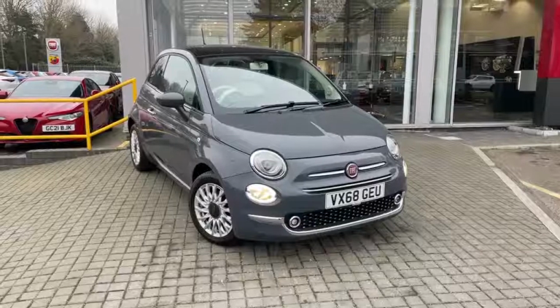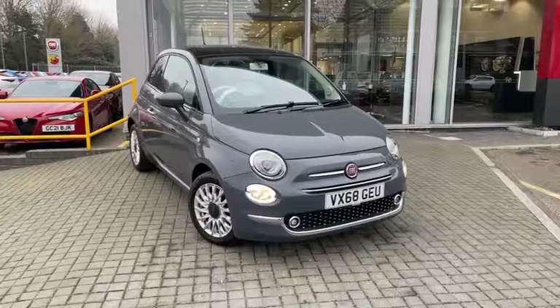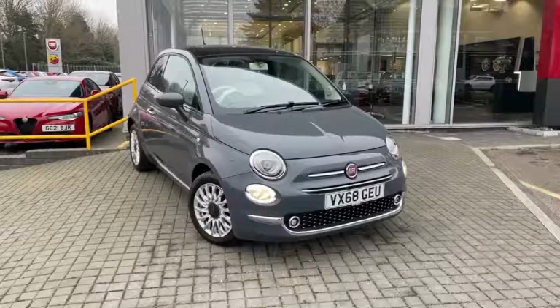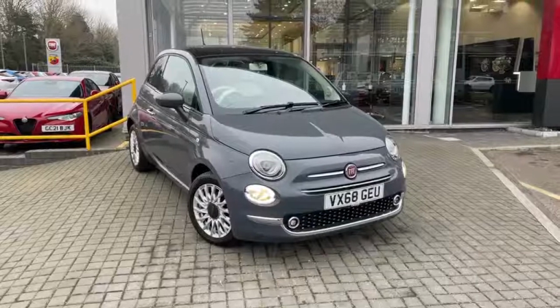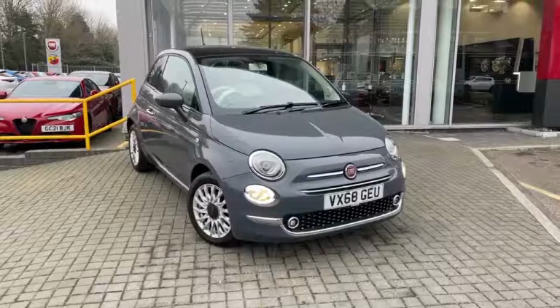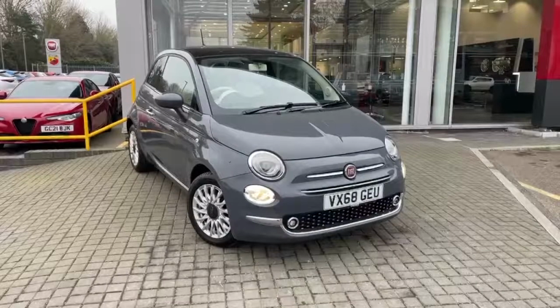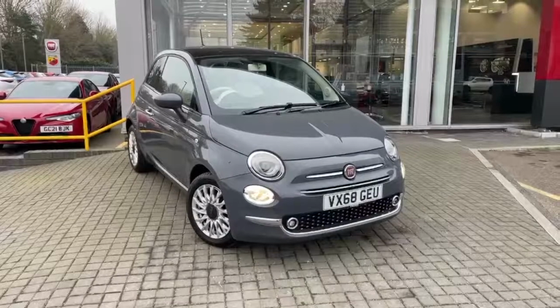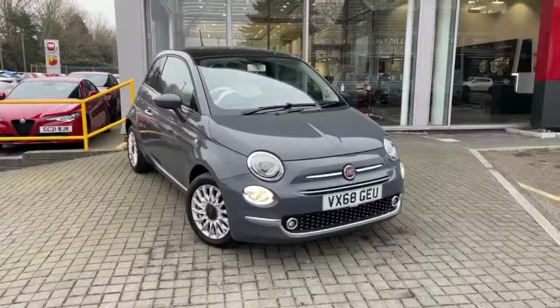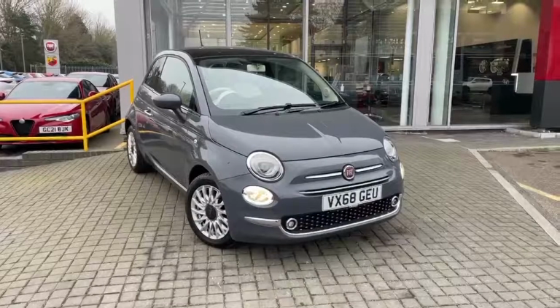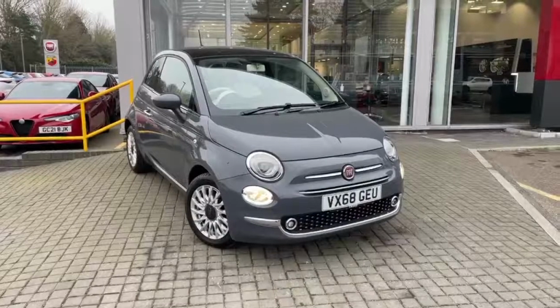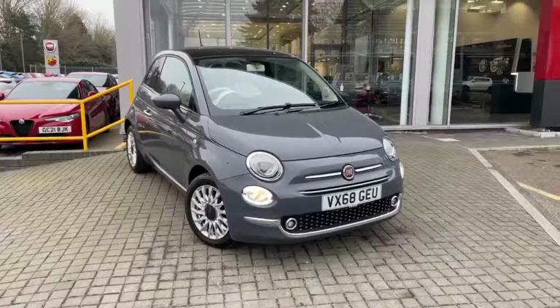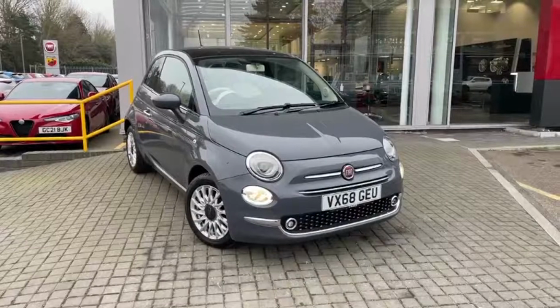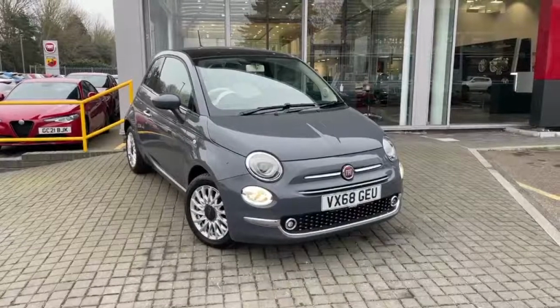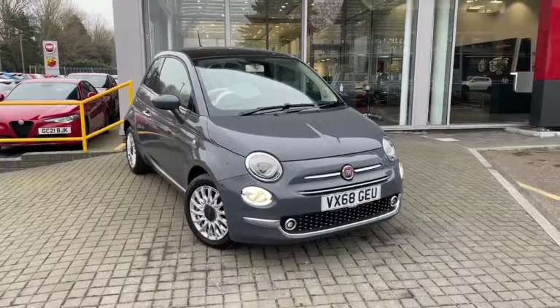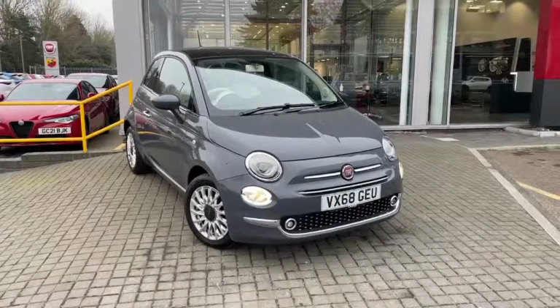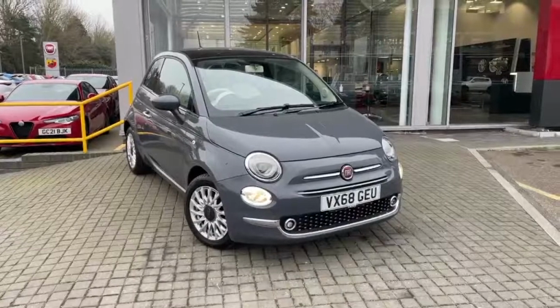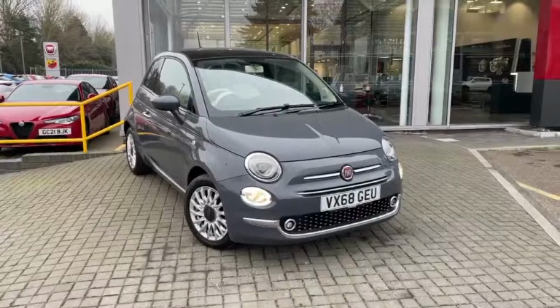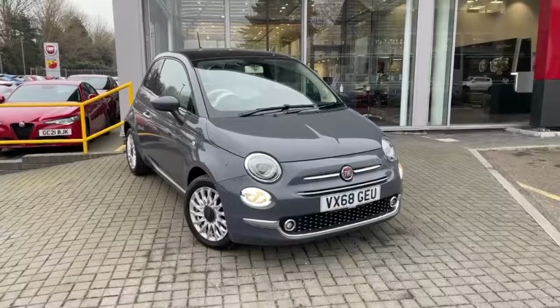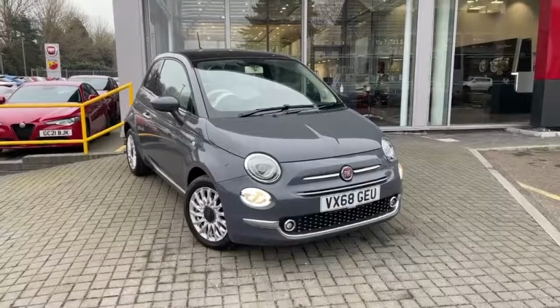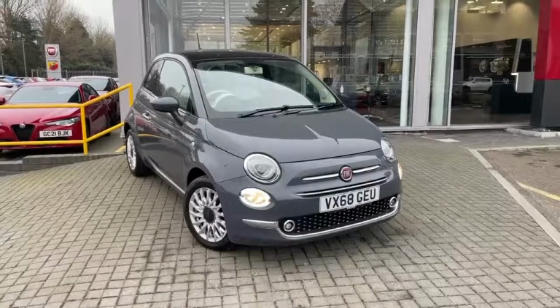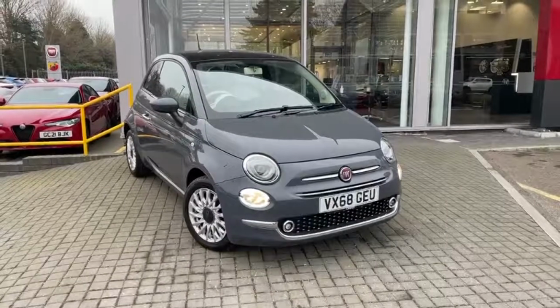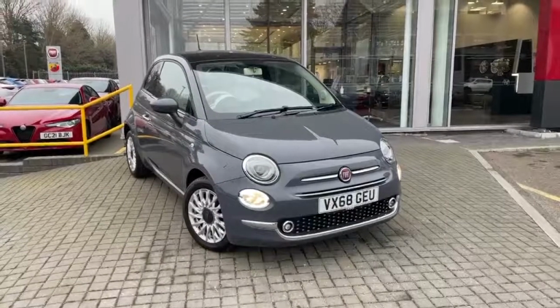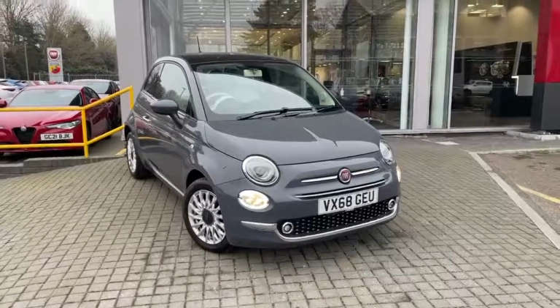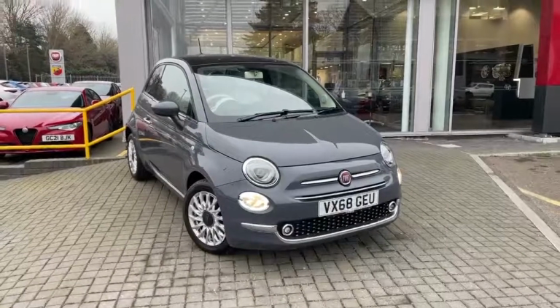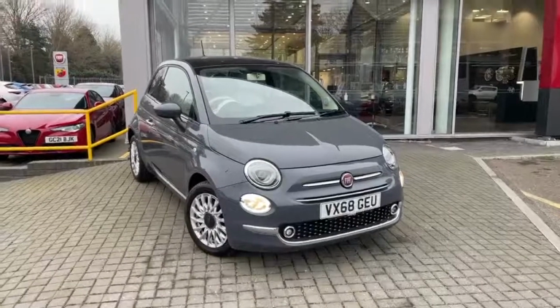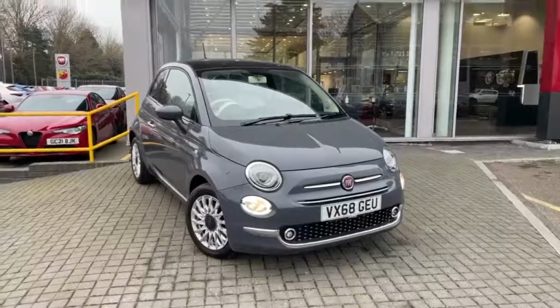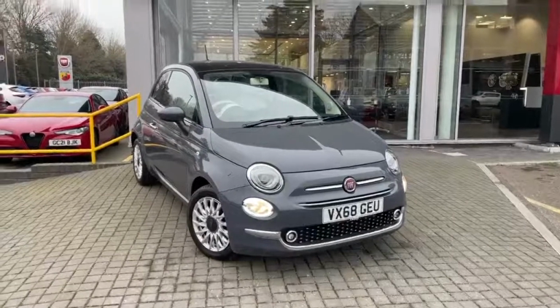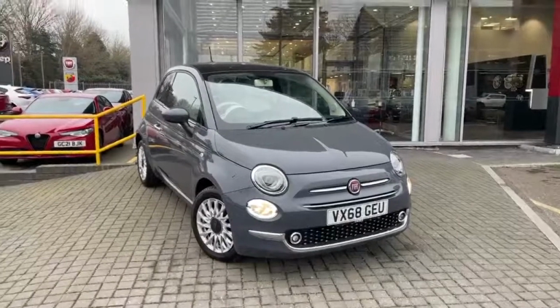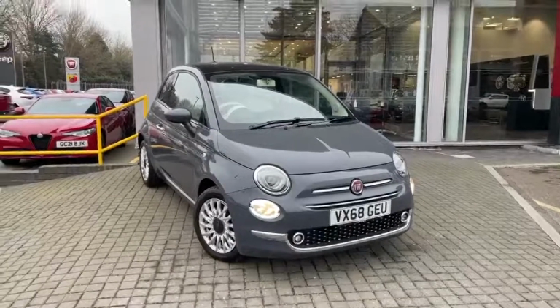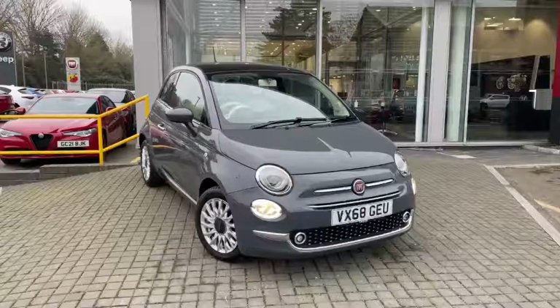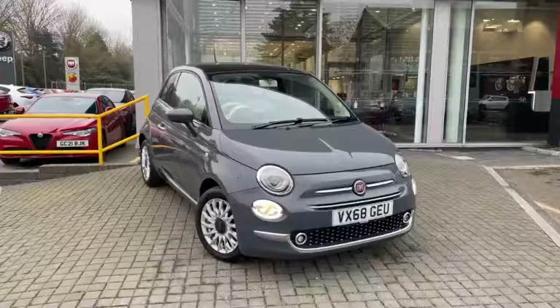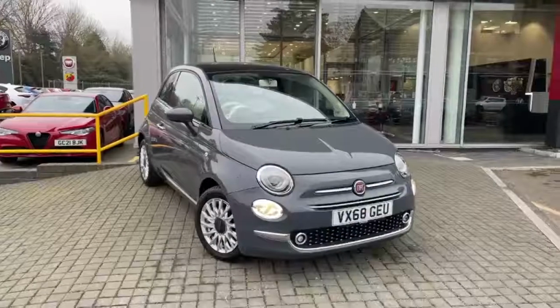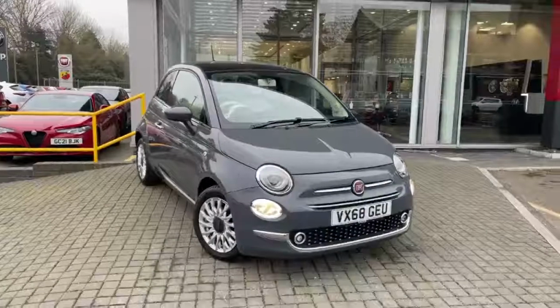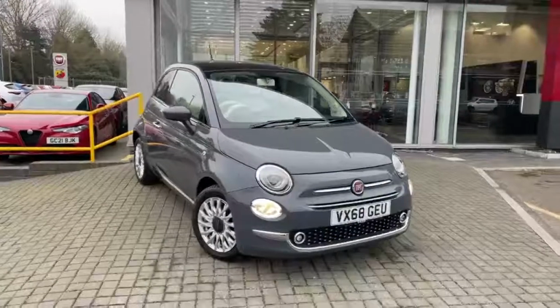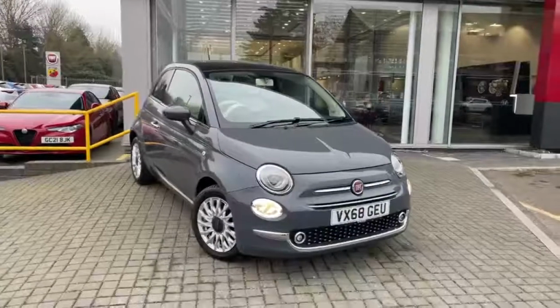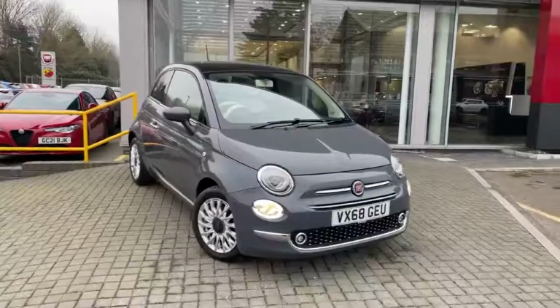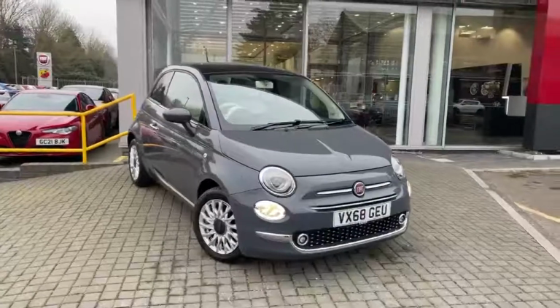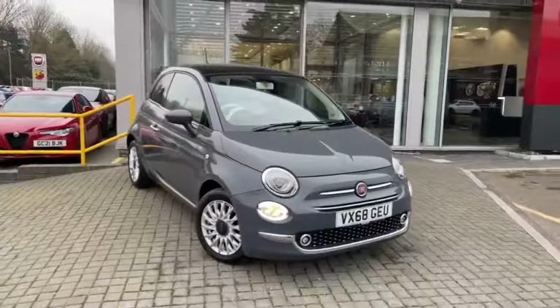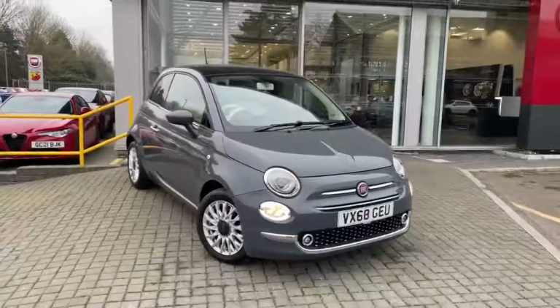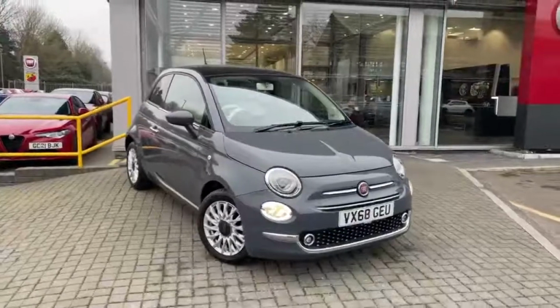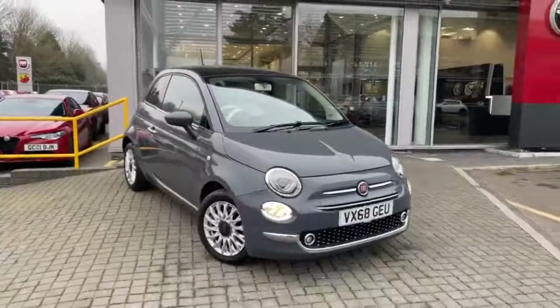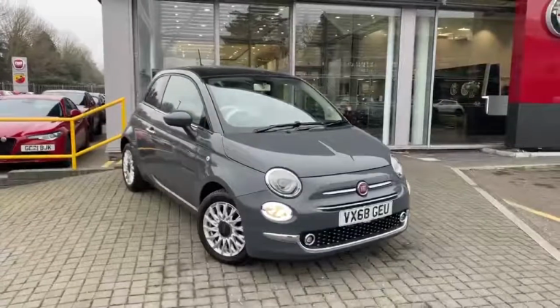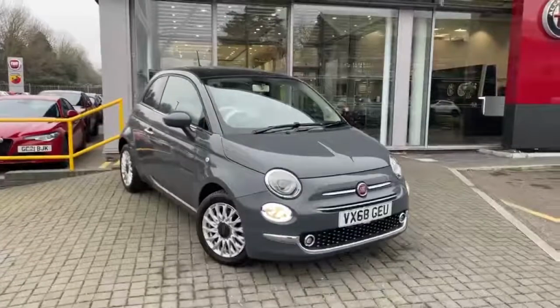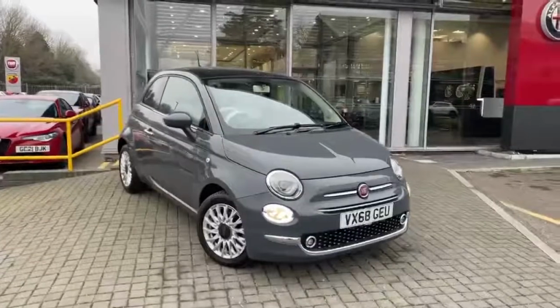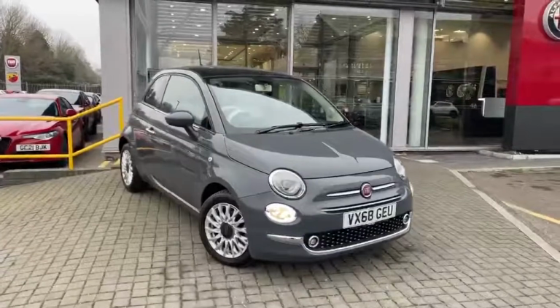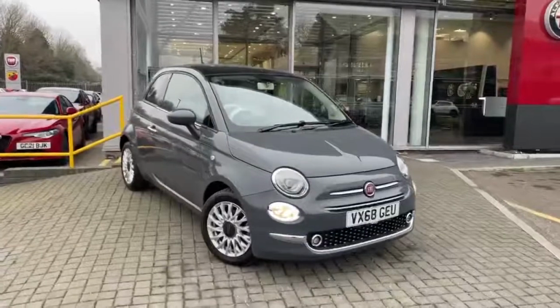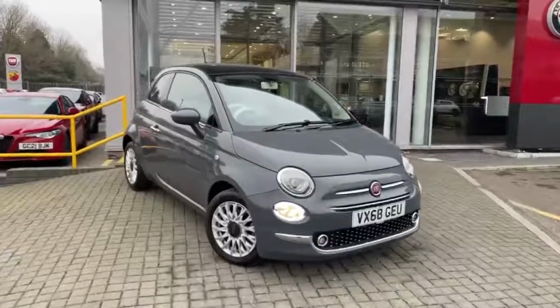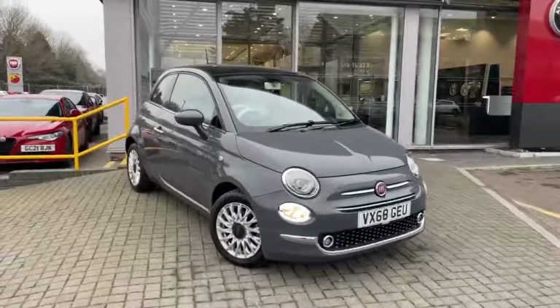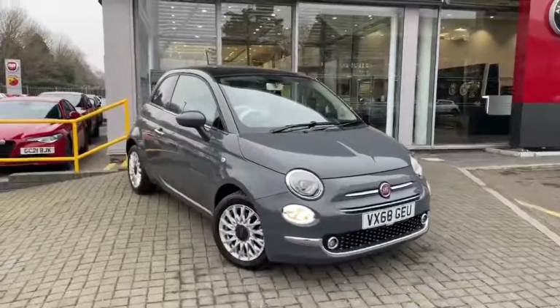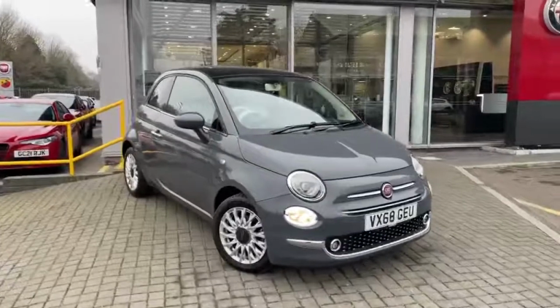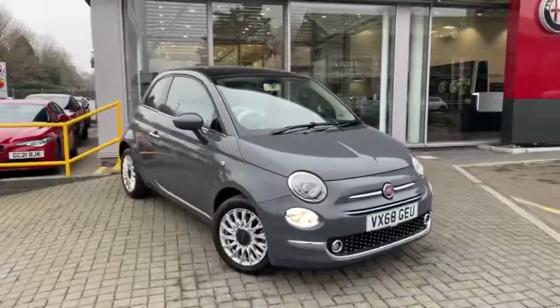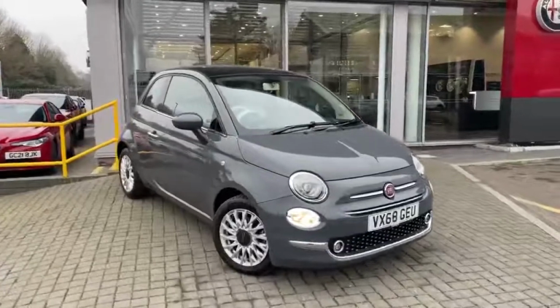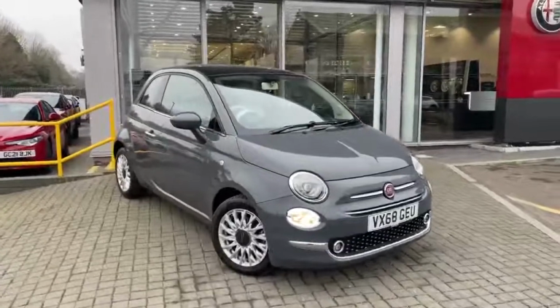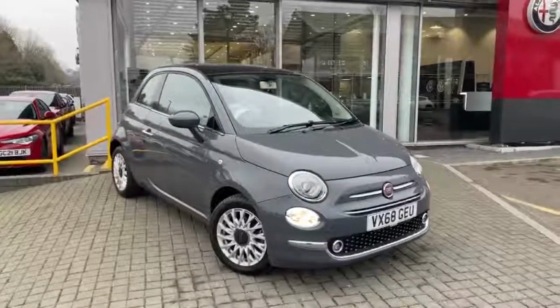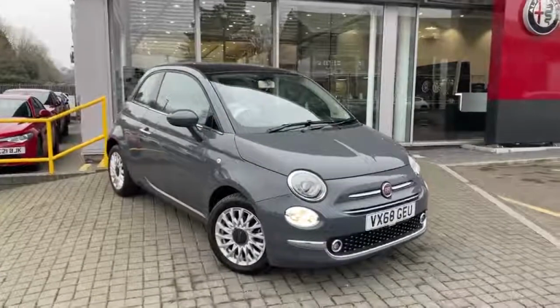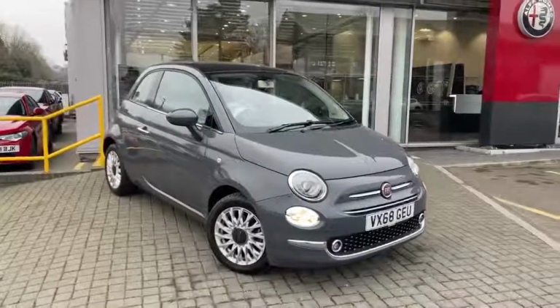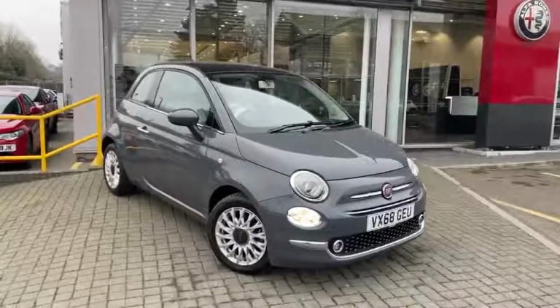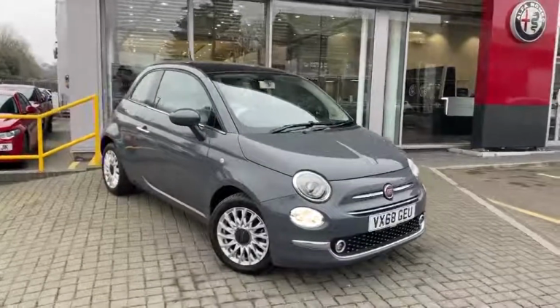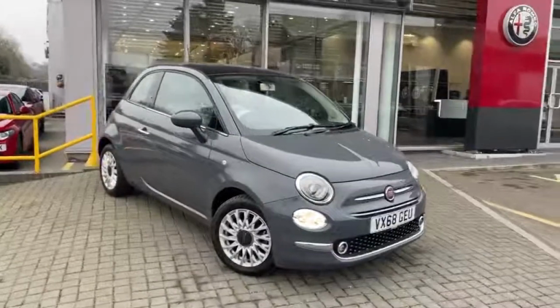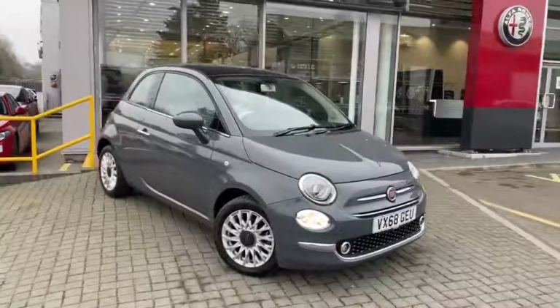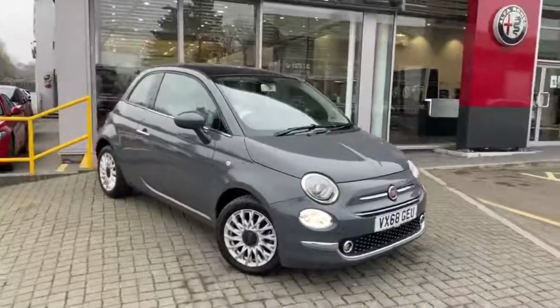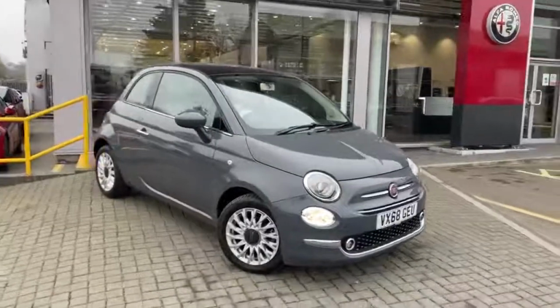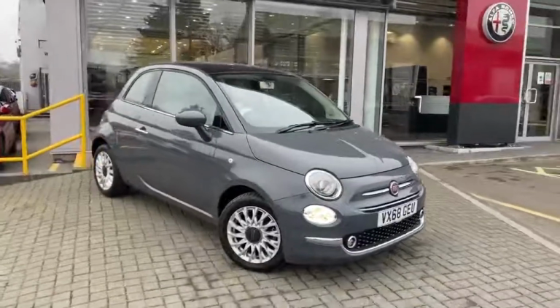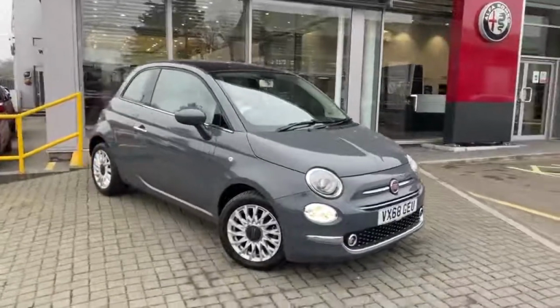Welcome to Lipscomb Fiat. This is our Fiat 500 1.2 Lounge manual in Tech House grey on a 68 plate.